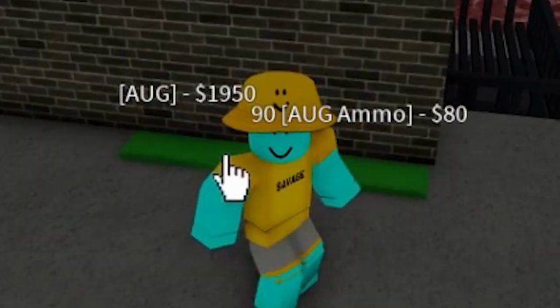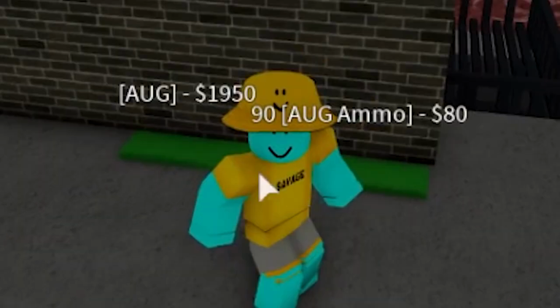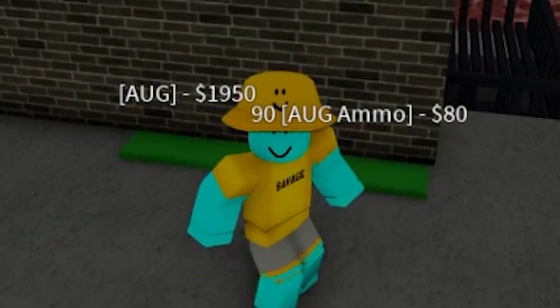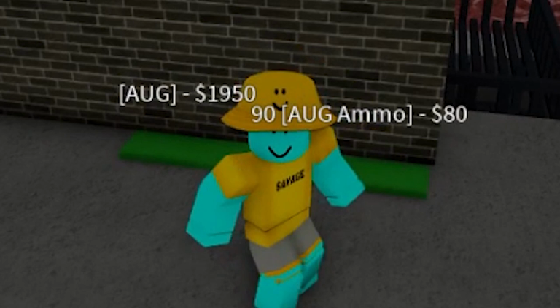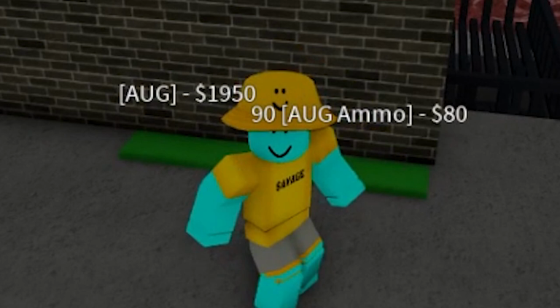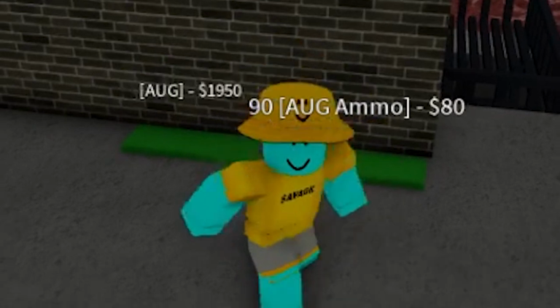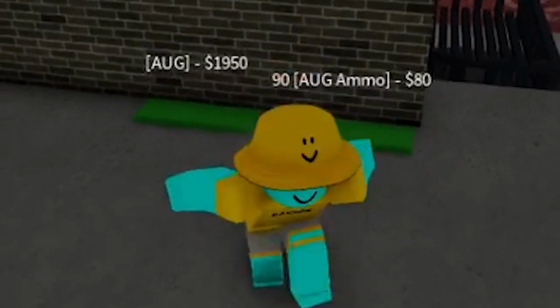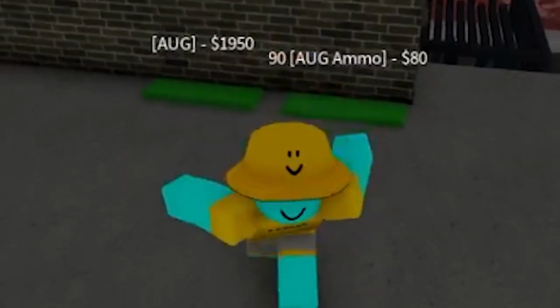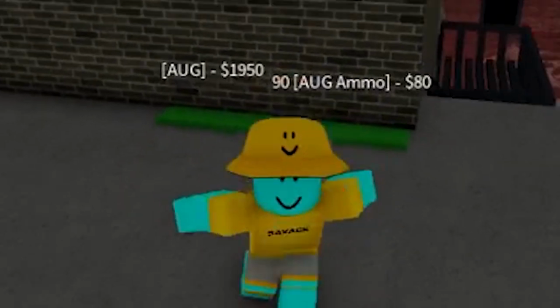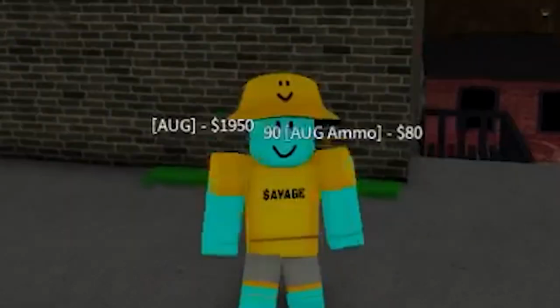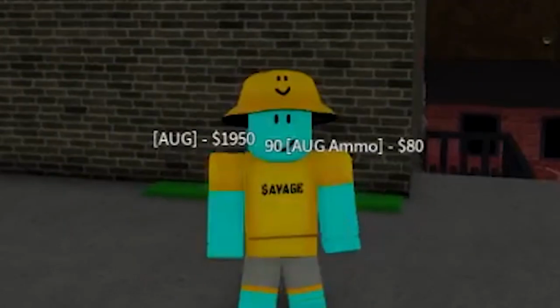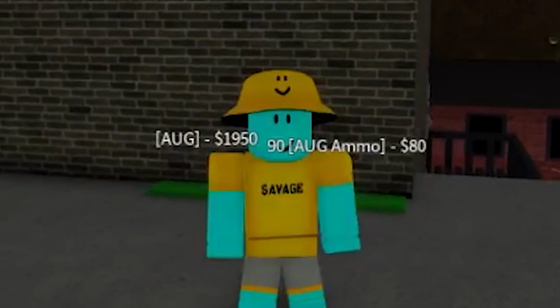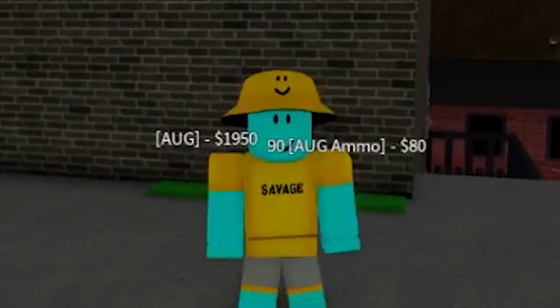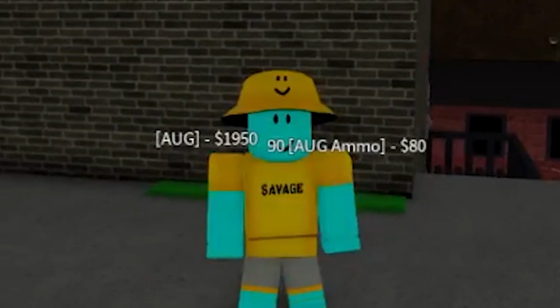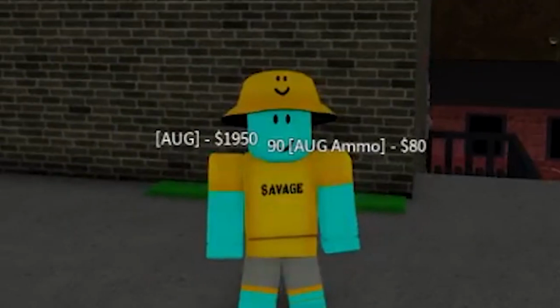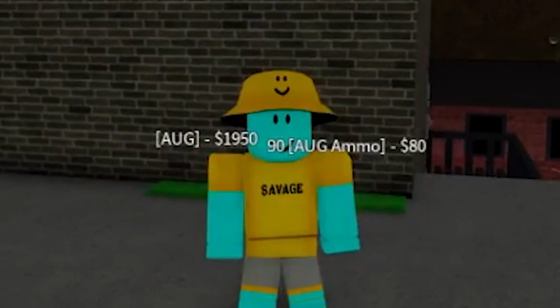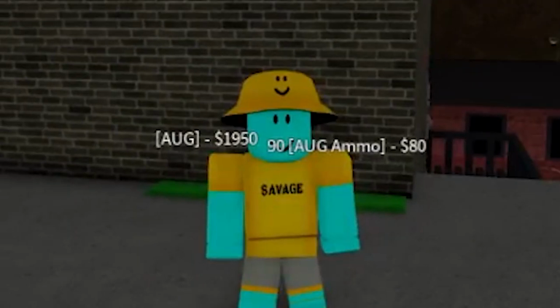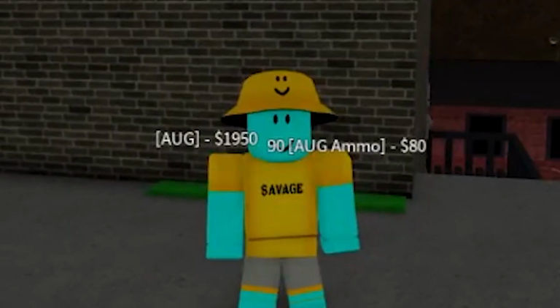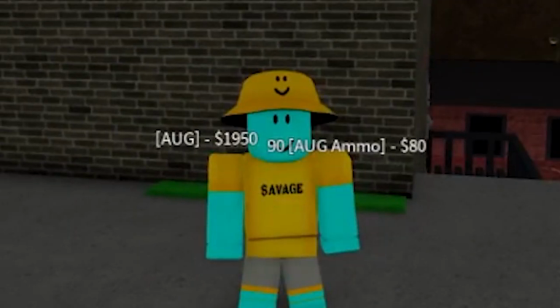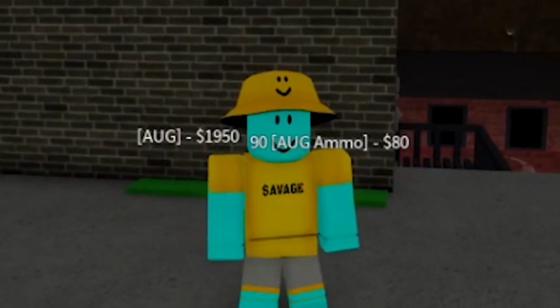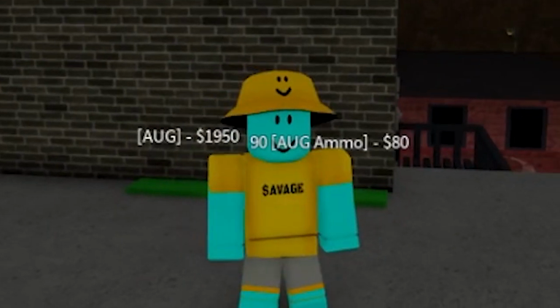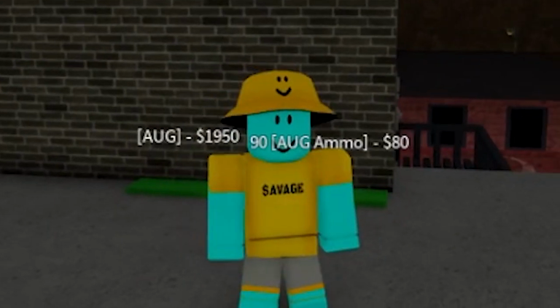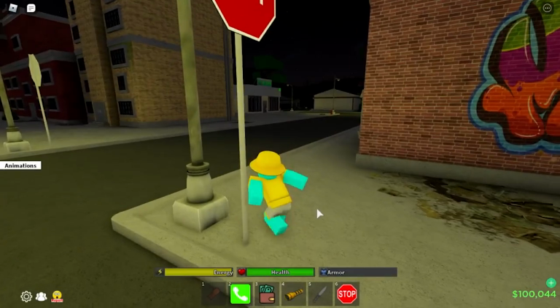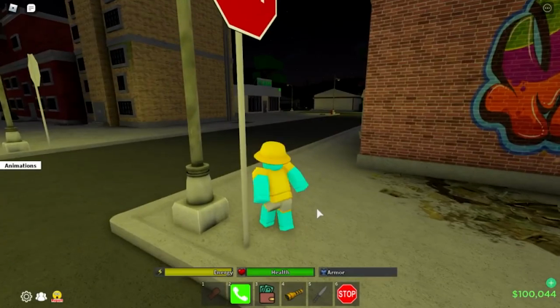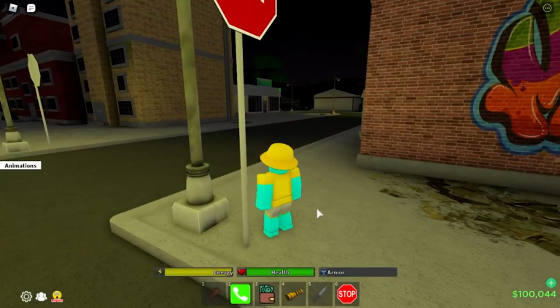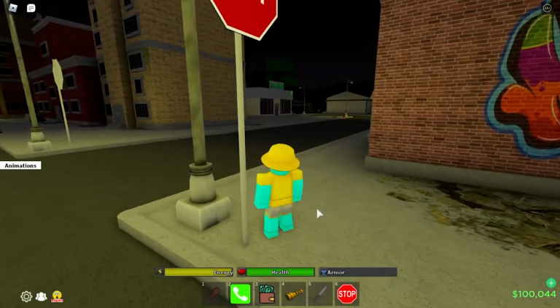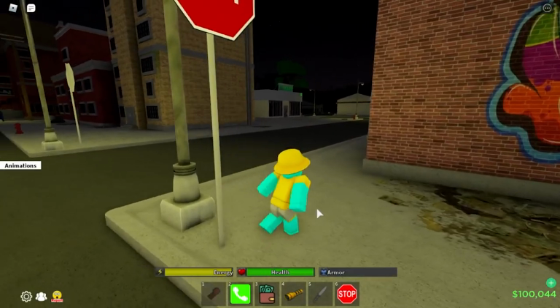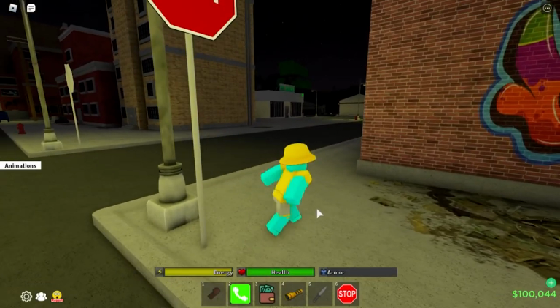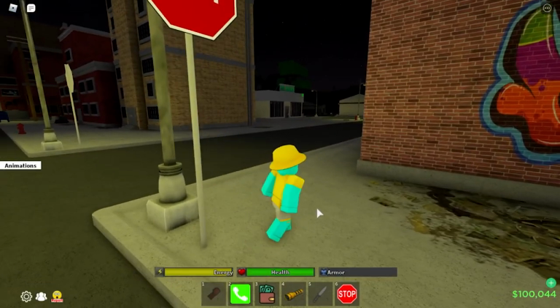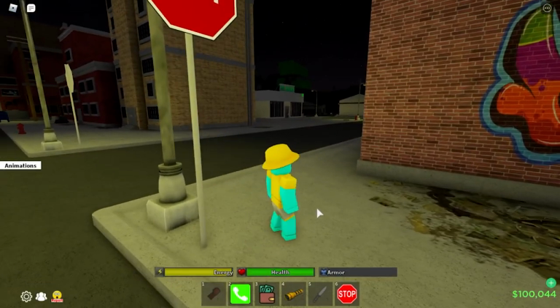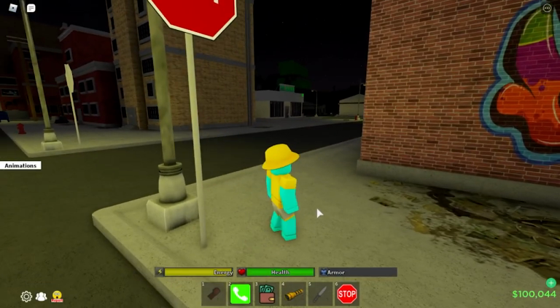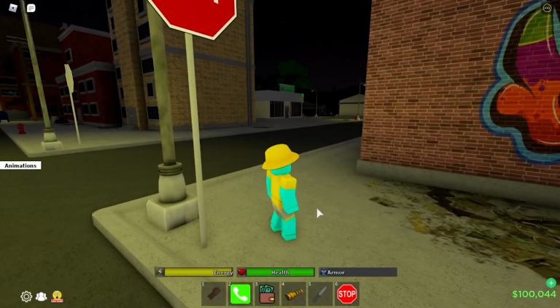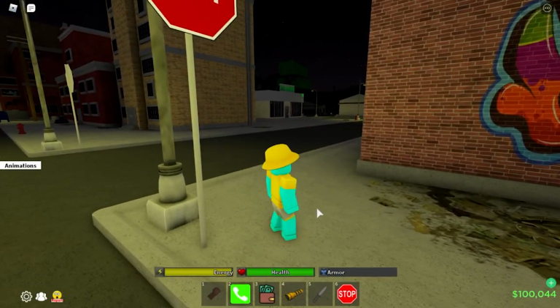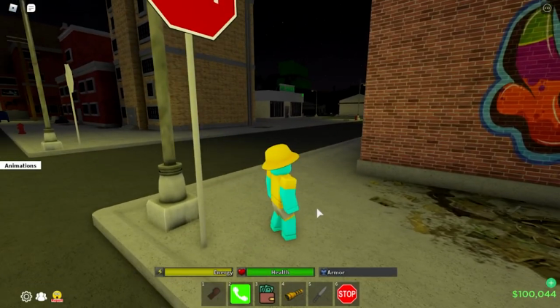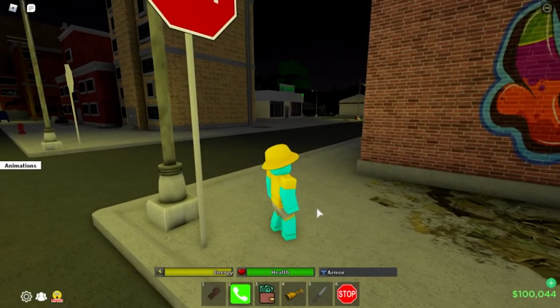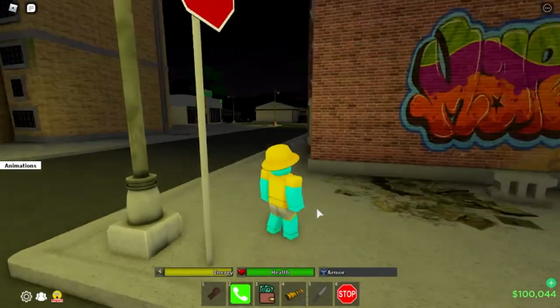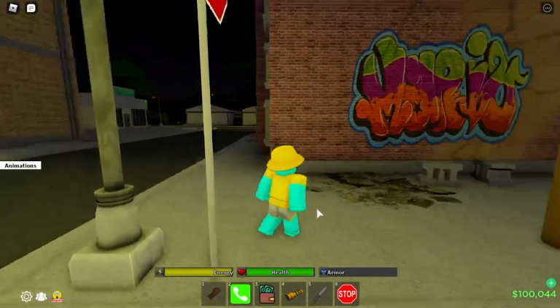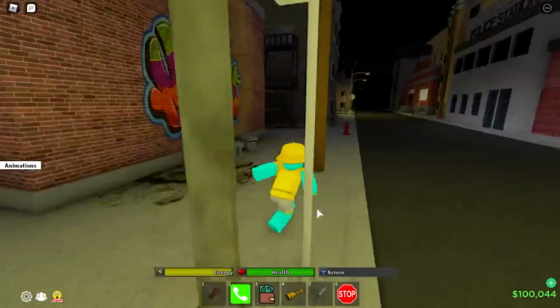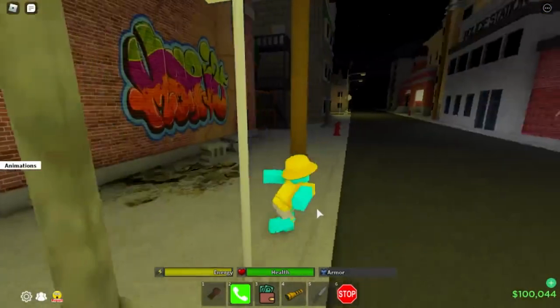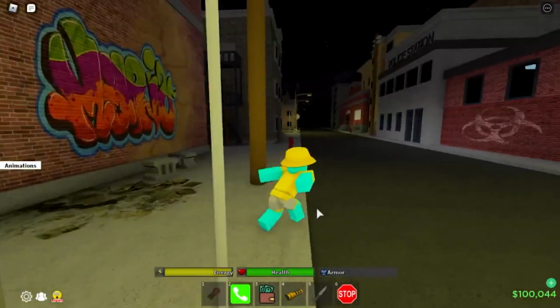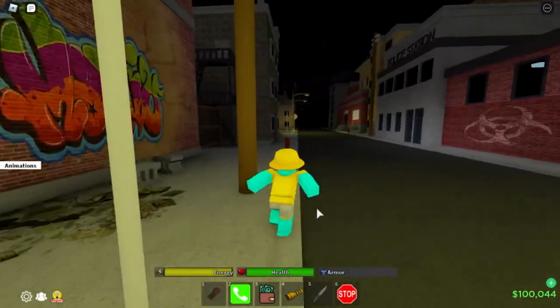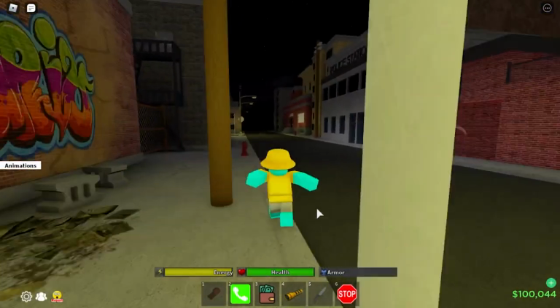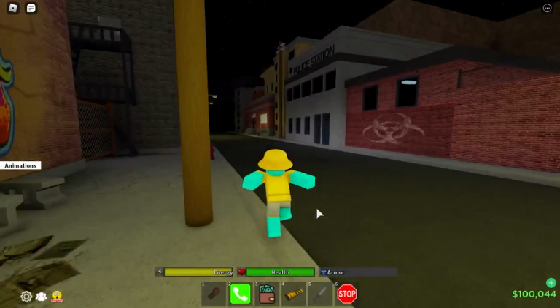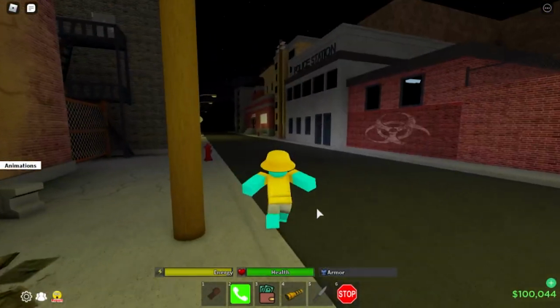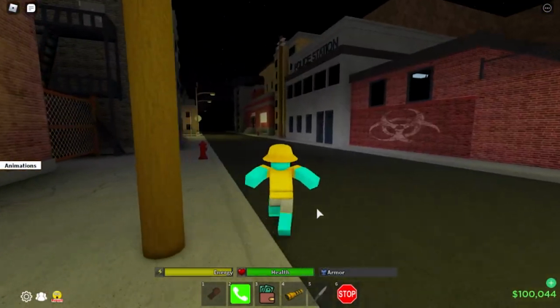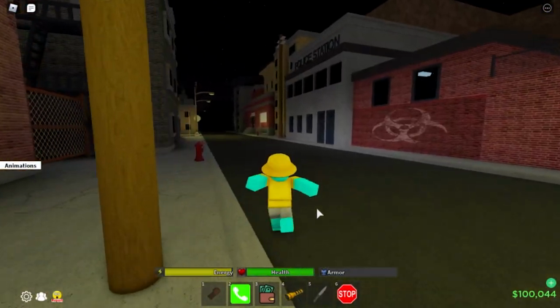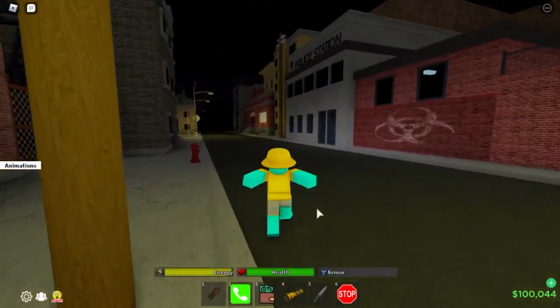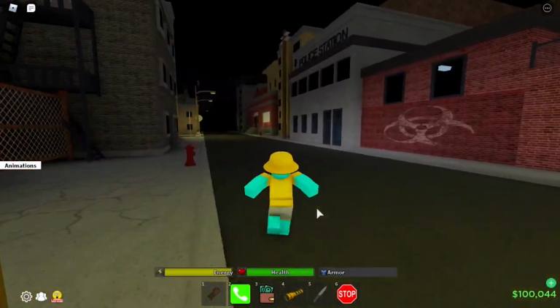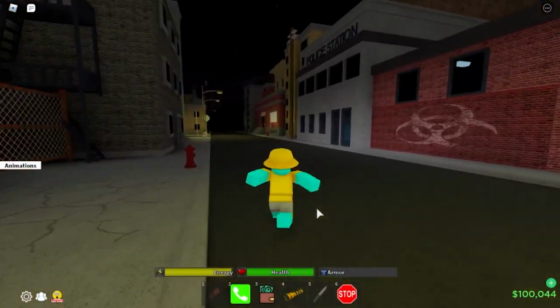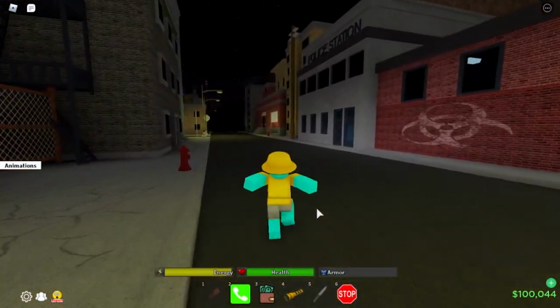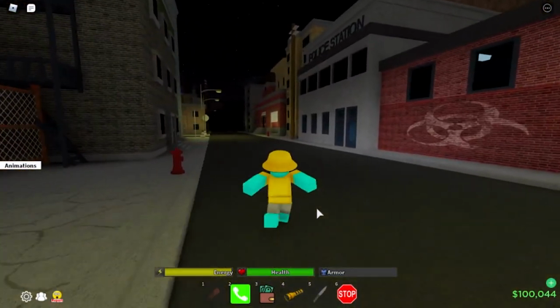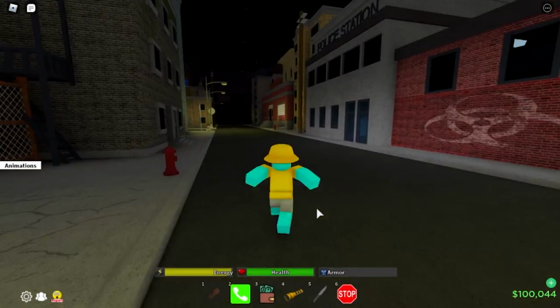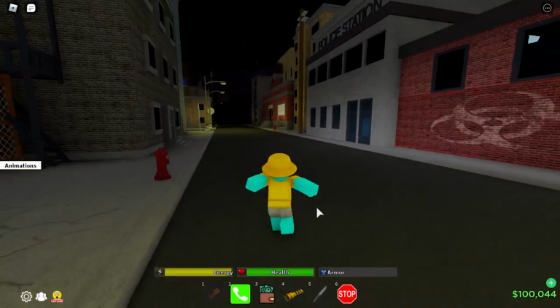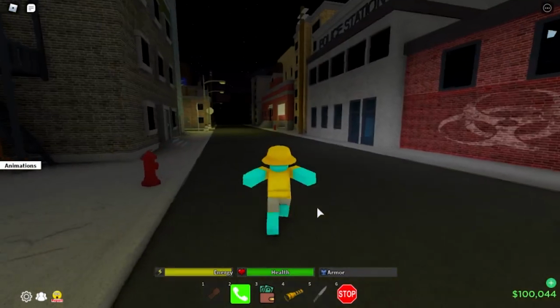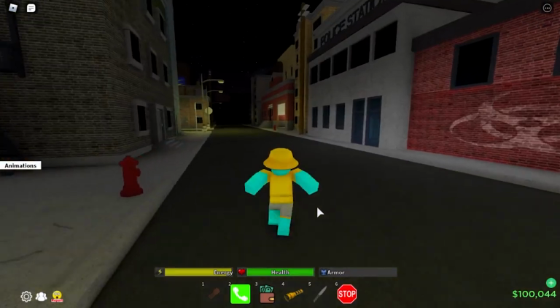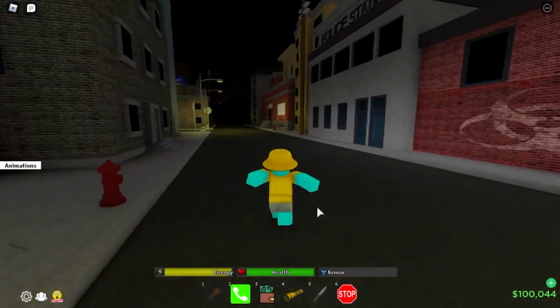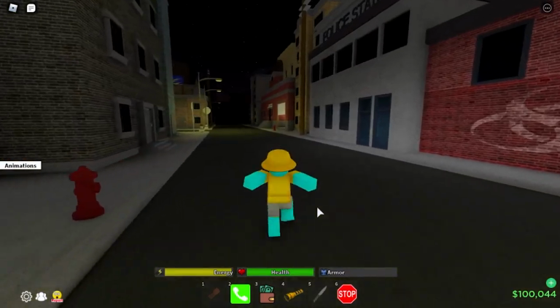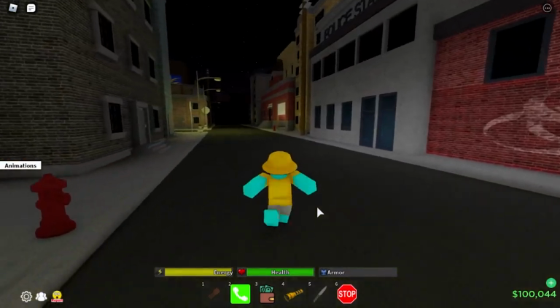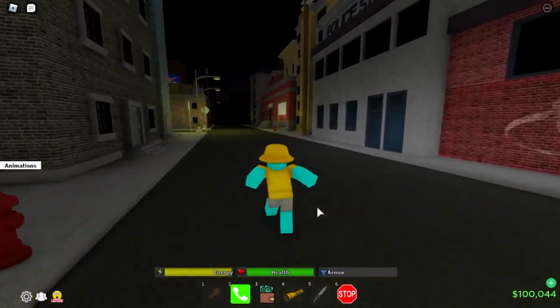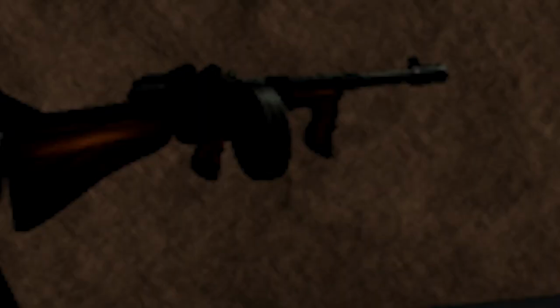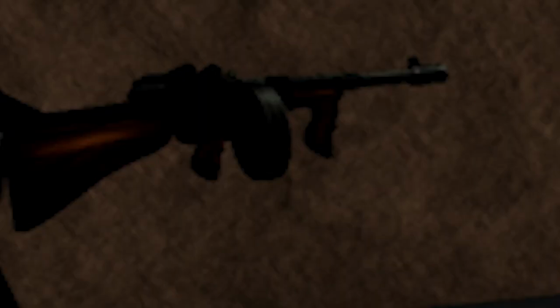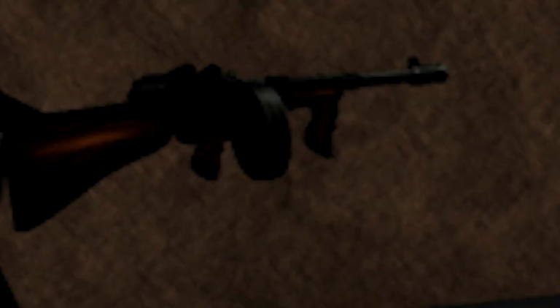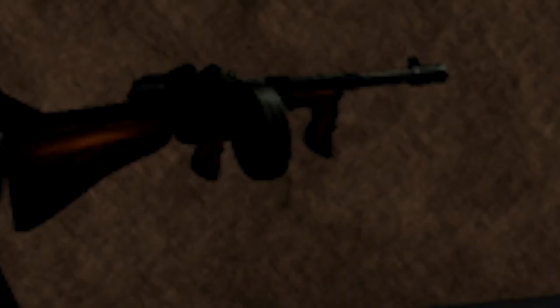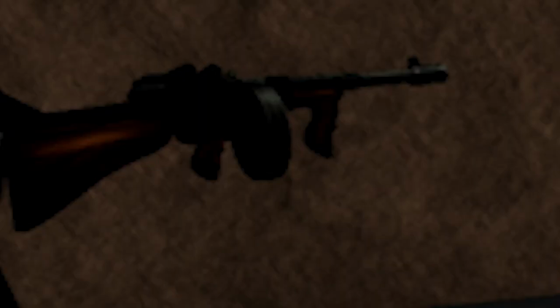Up the ladder, hop on the rail, get a little running start, jump — boom, we got the AUG right here. That's kind of expensive. As you see the bank is on the same street — if you want the drum gun, keep following me.